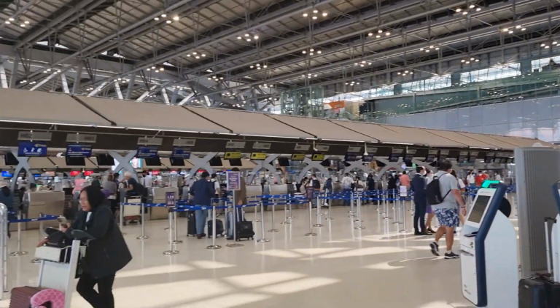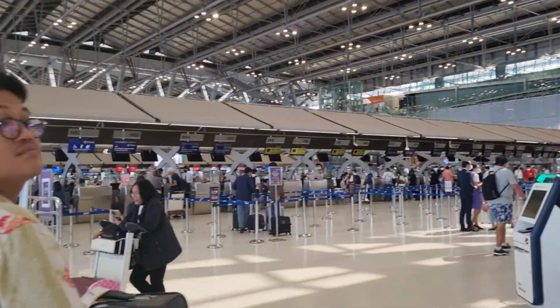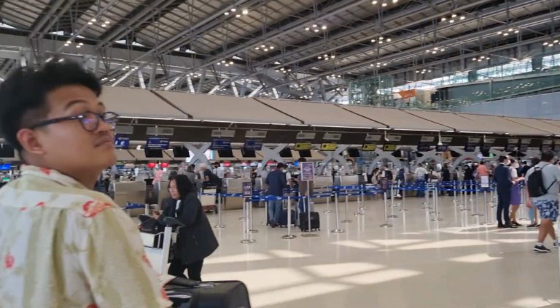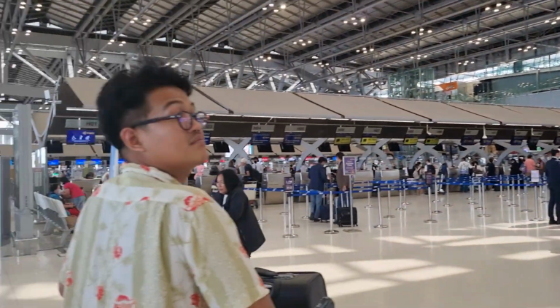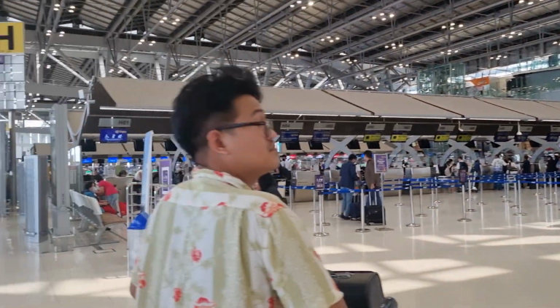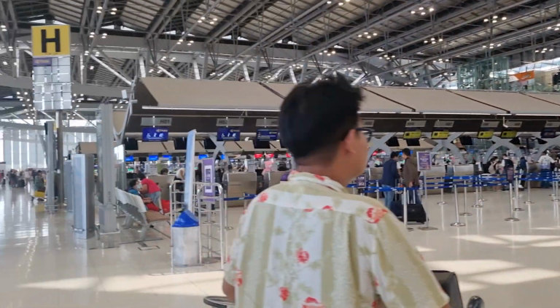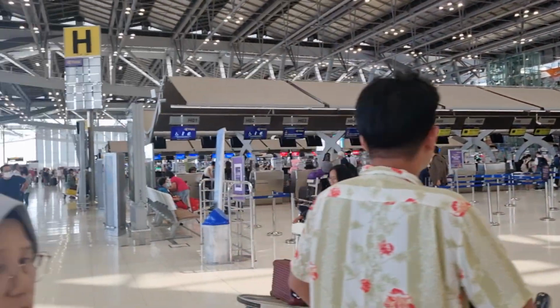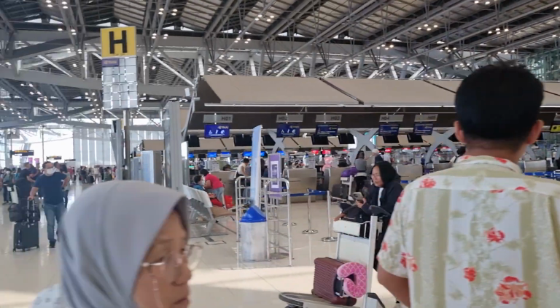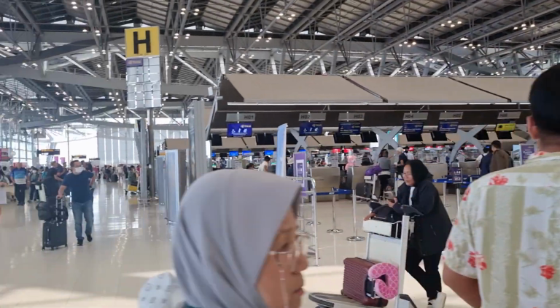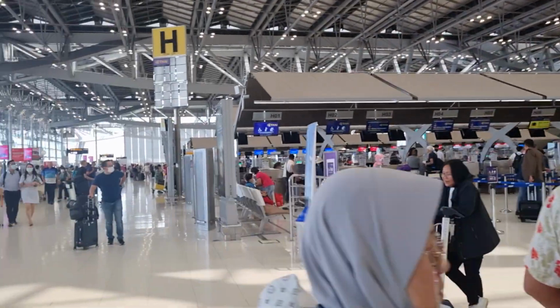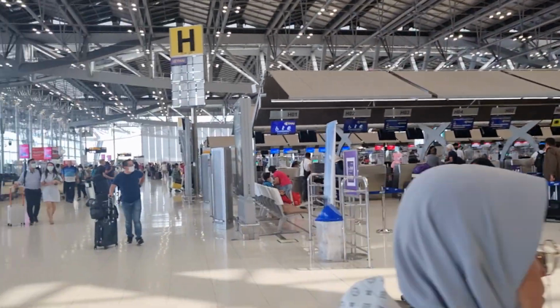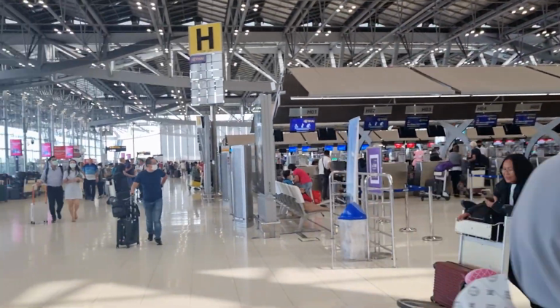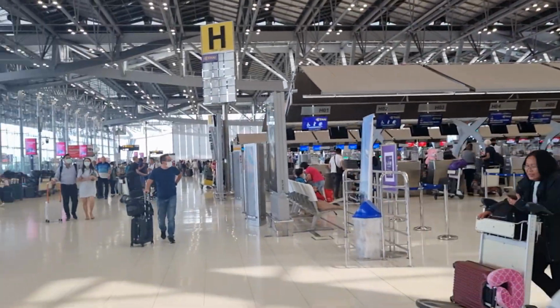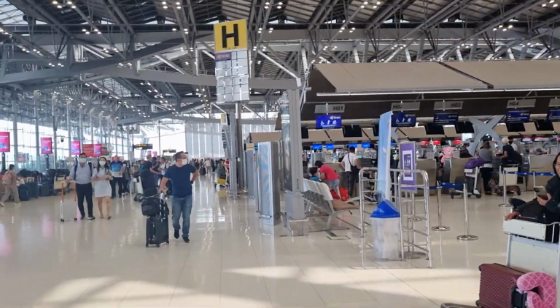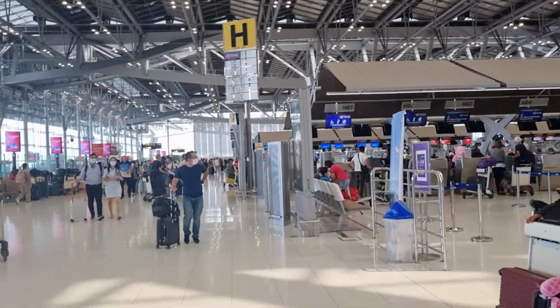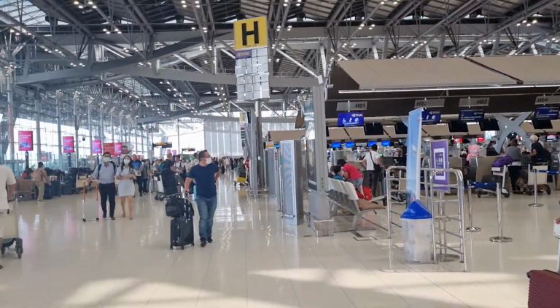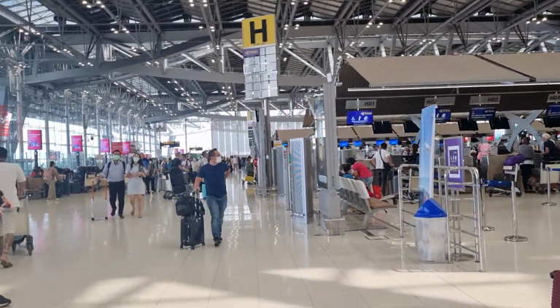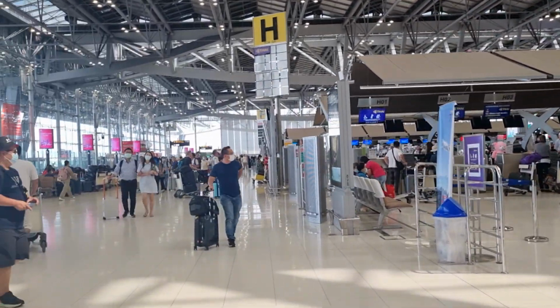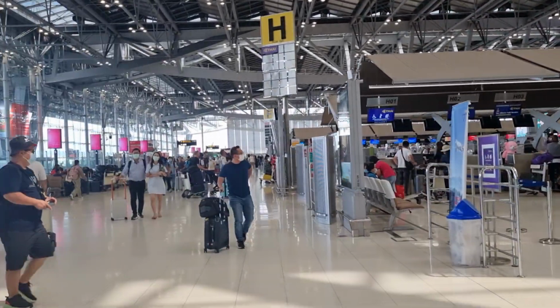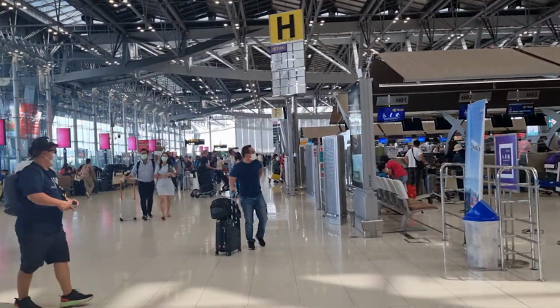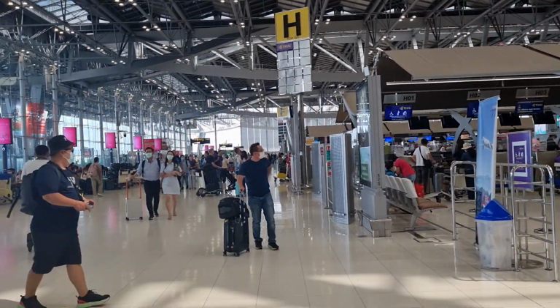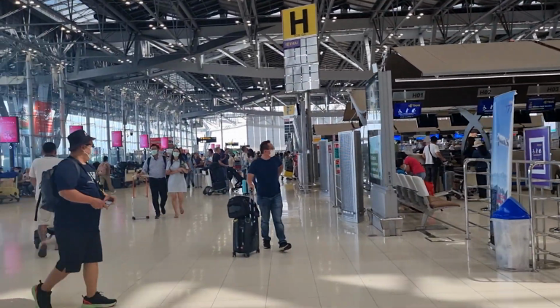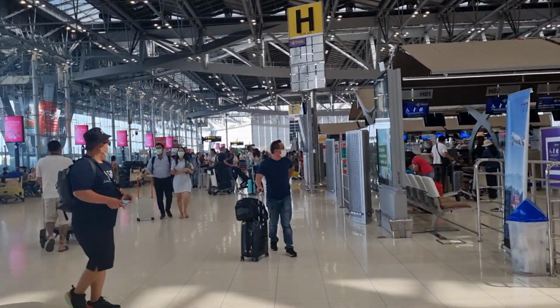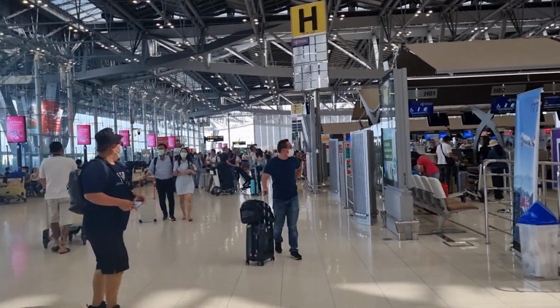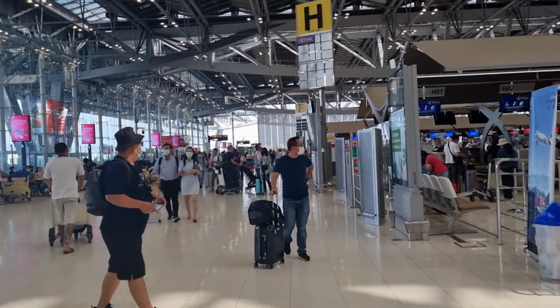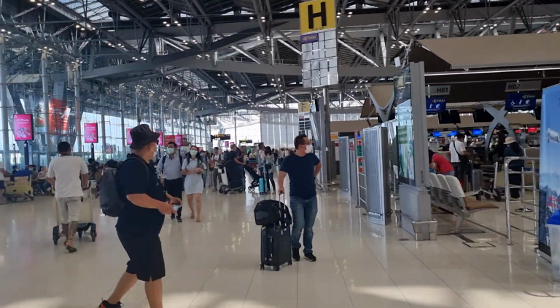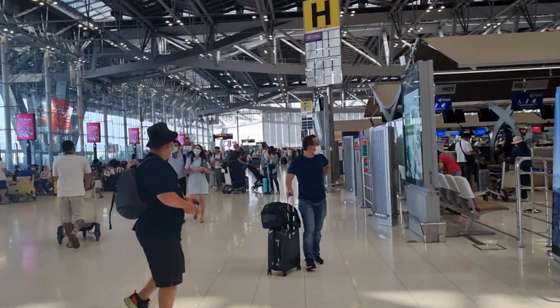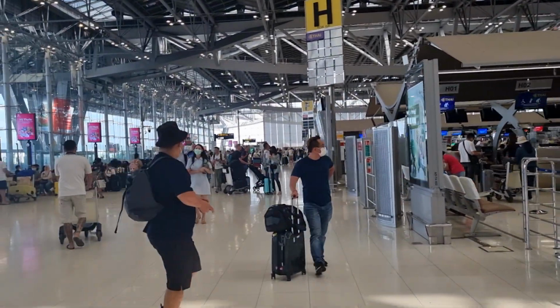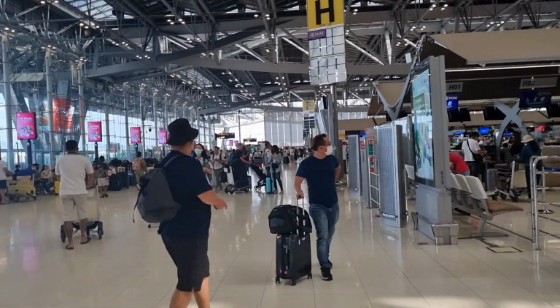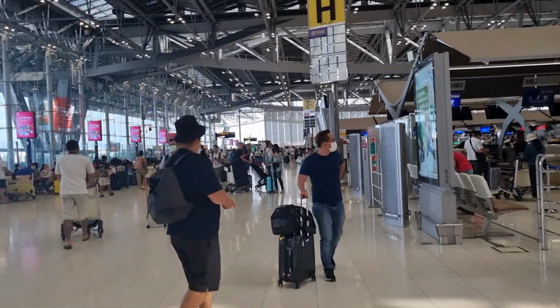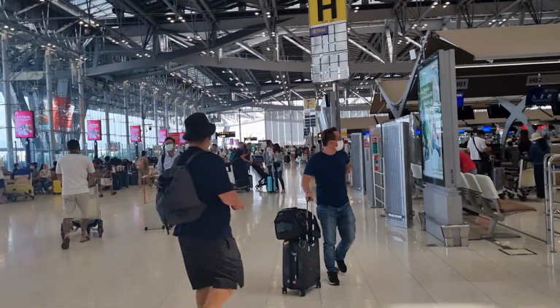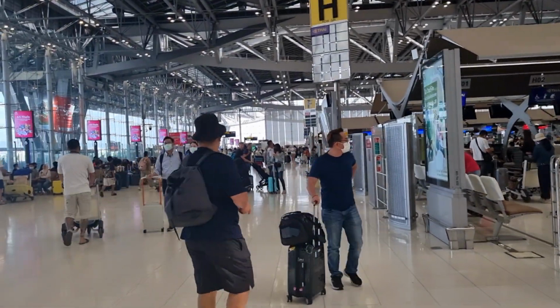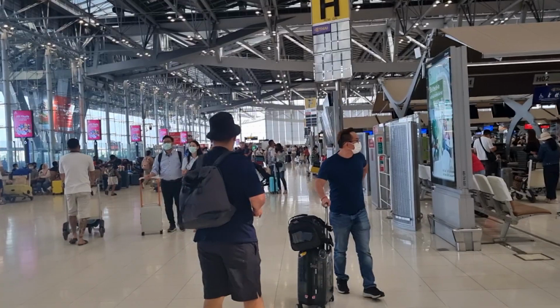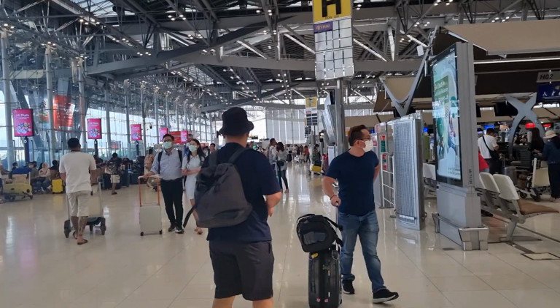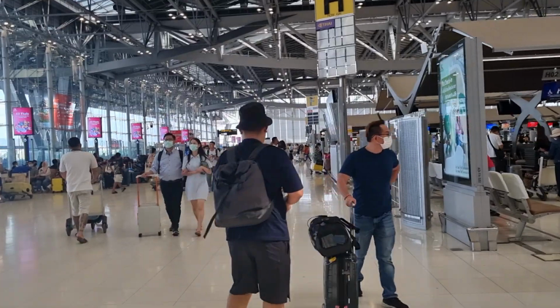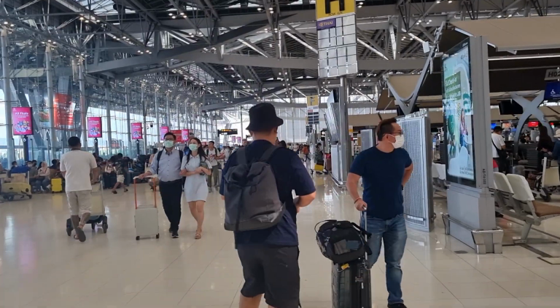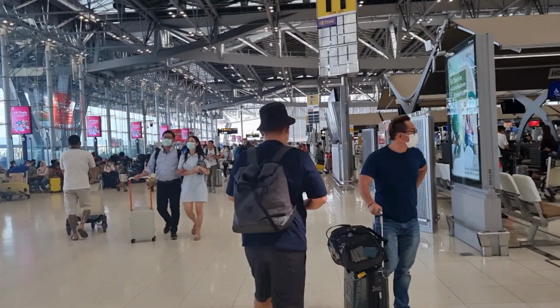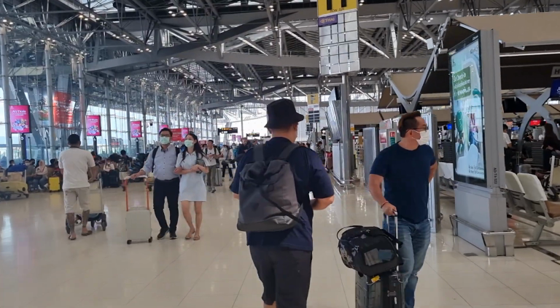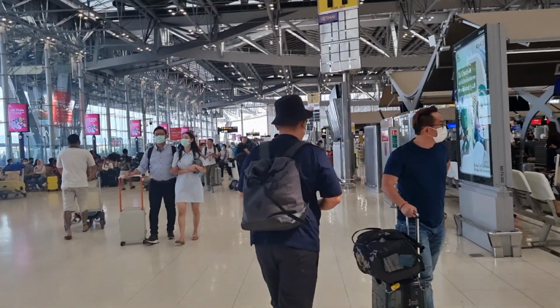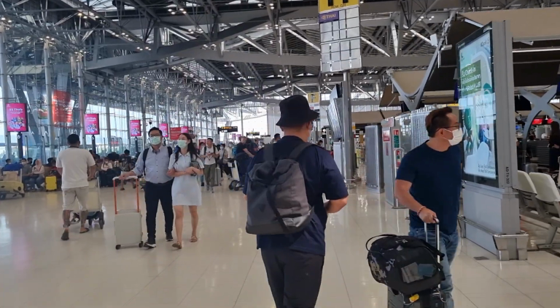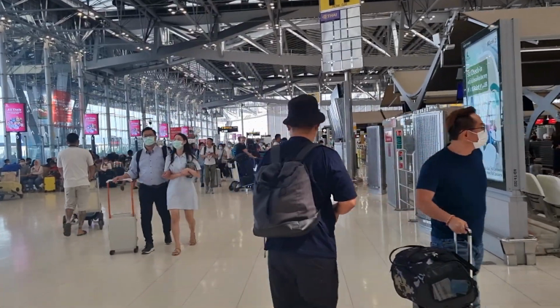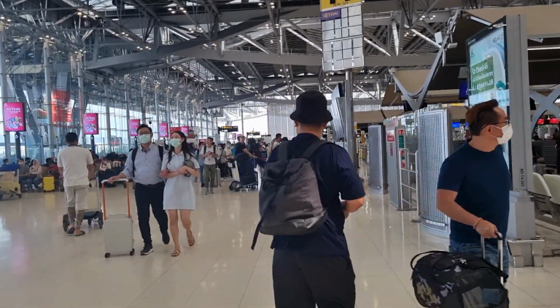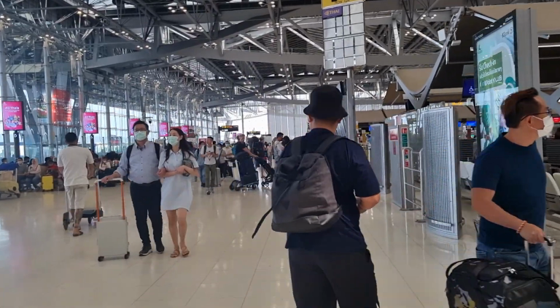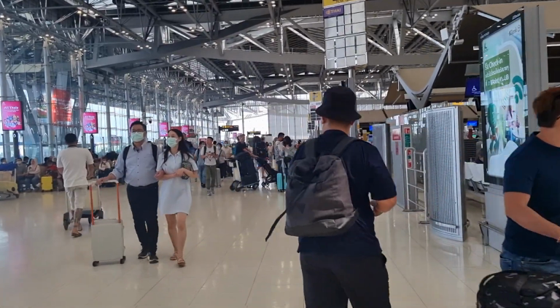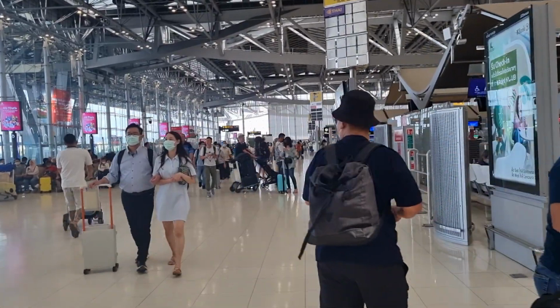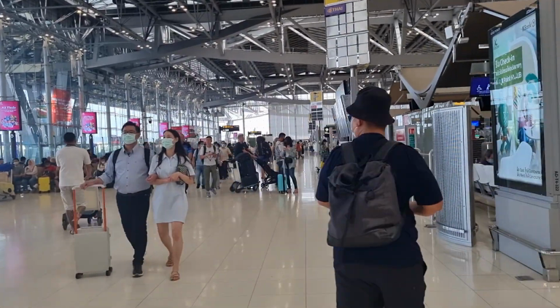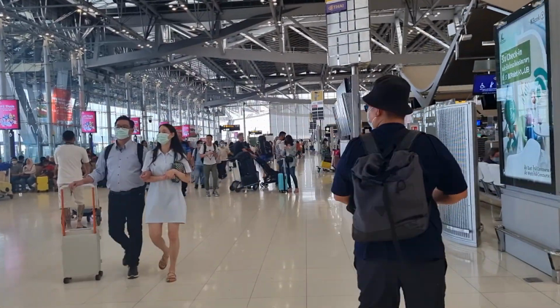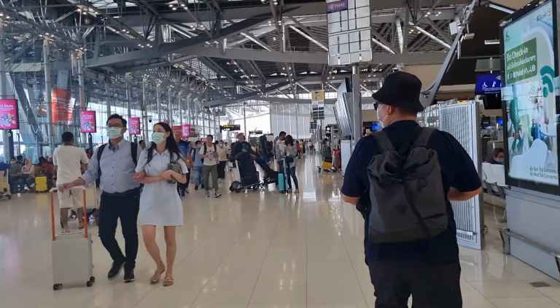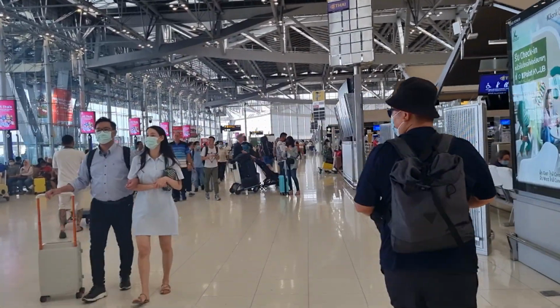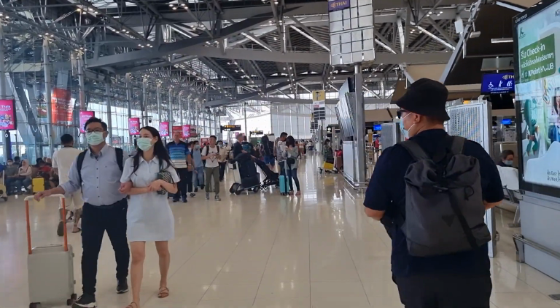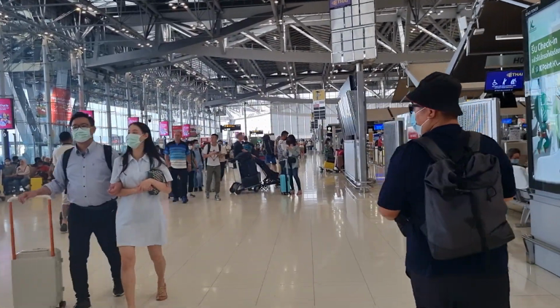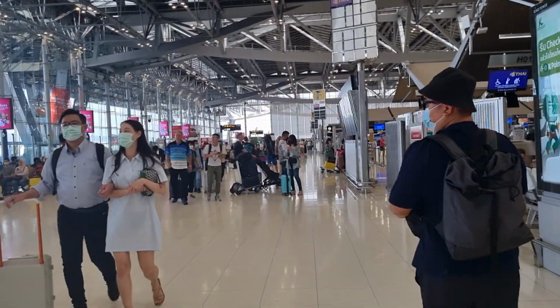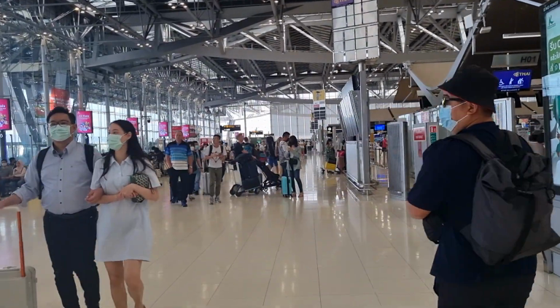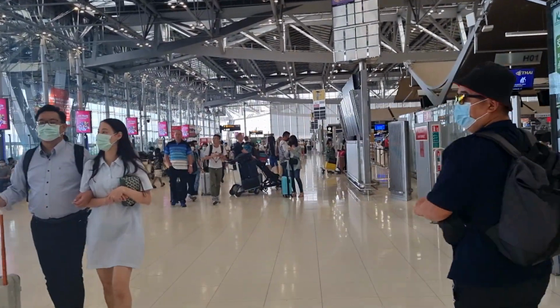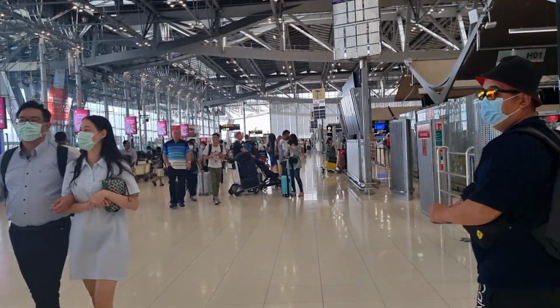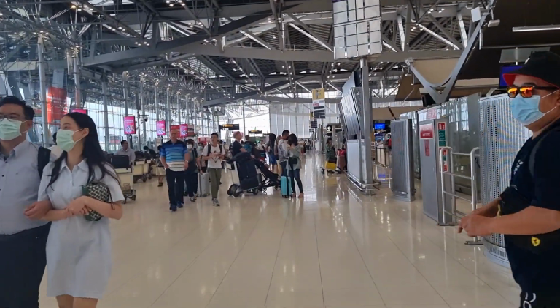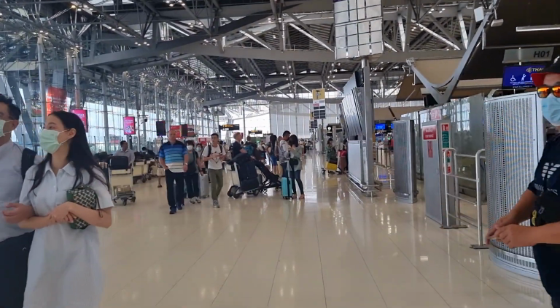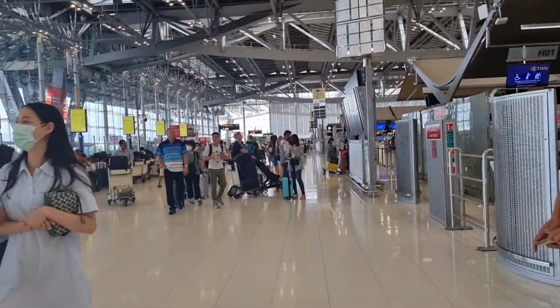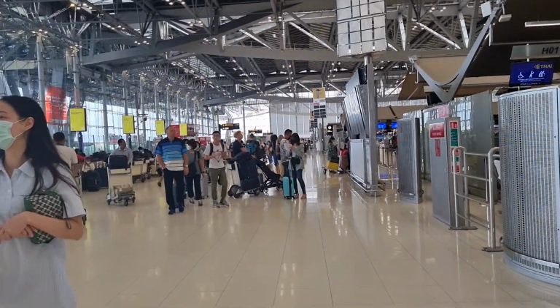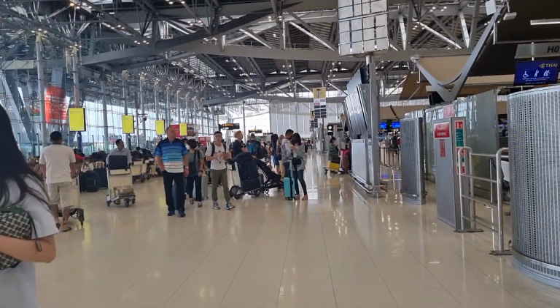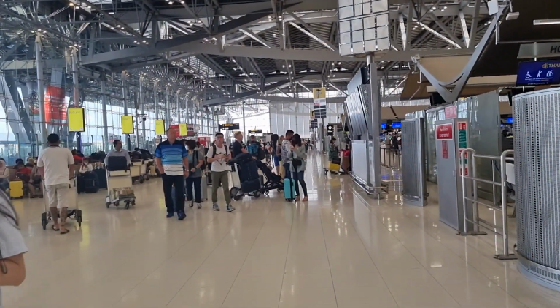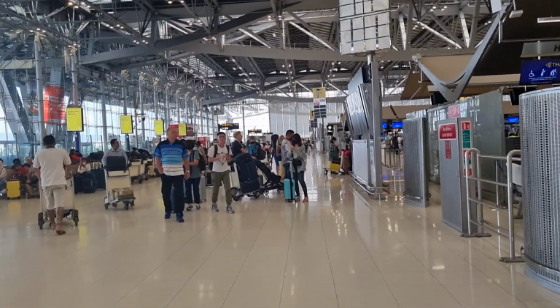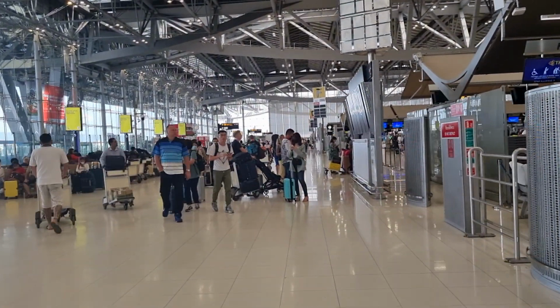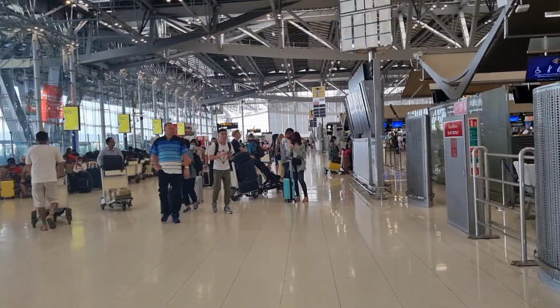Domestic departures on the other side, at the end over there. So we go to Chiang Mai, so domestic.